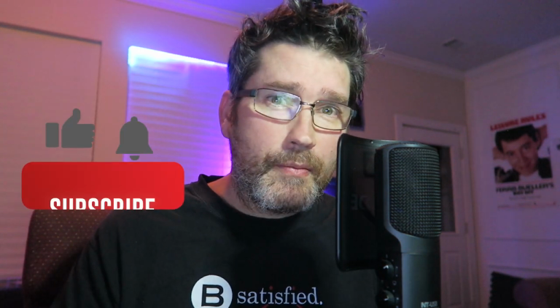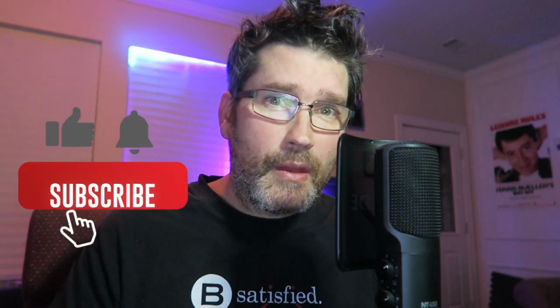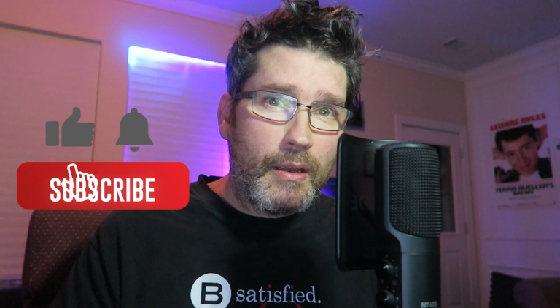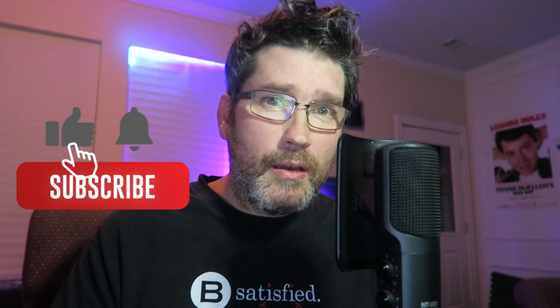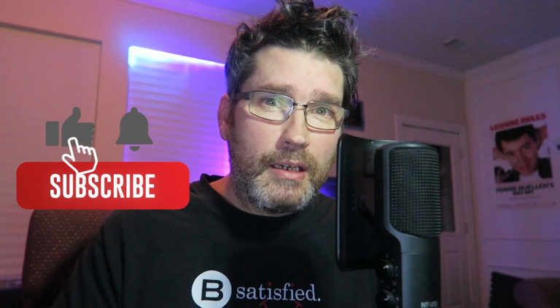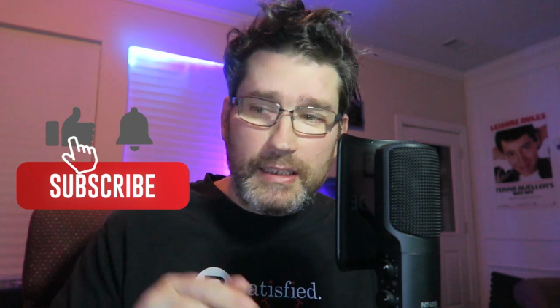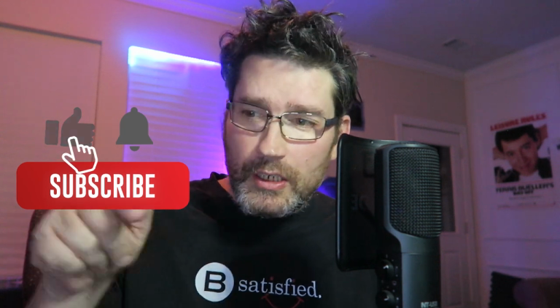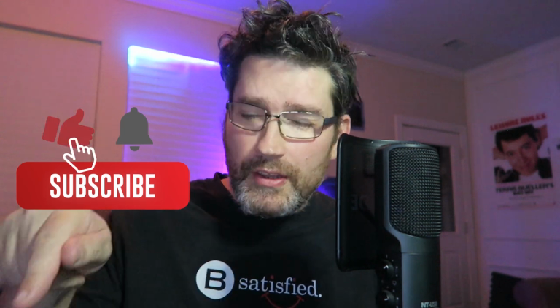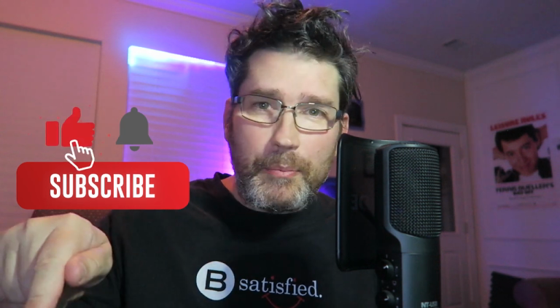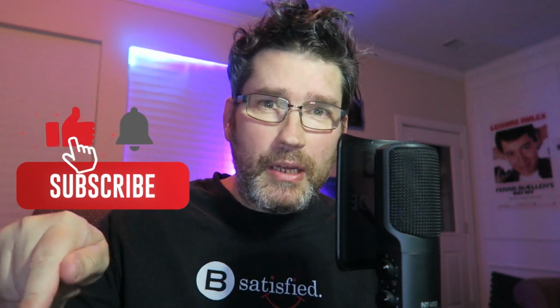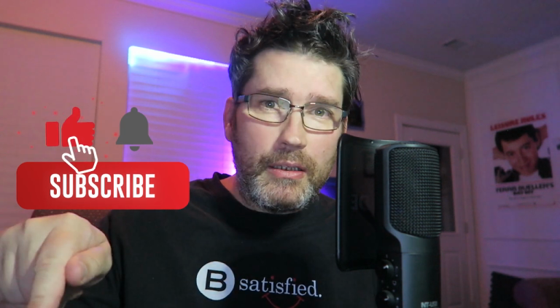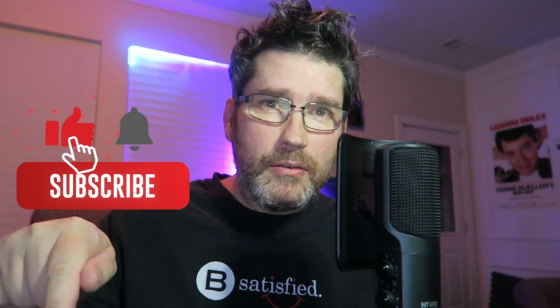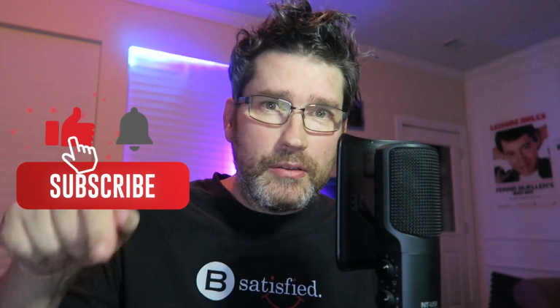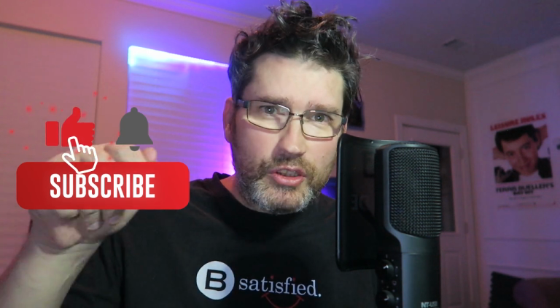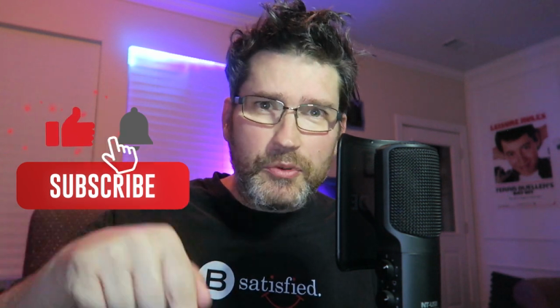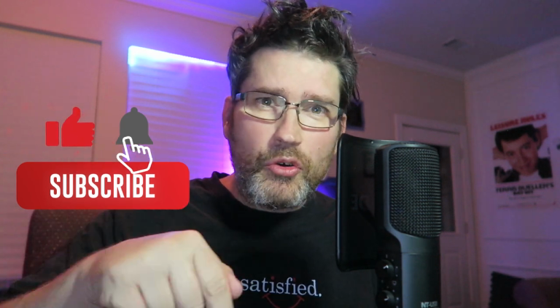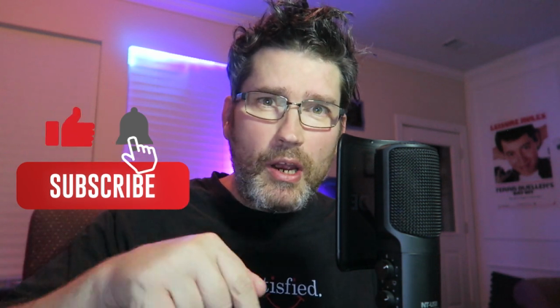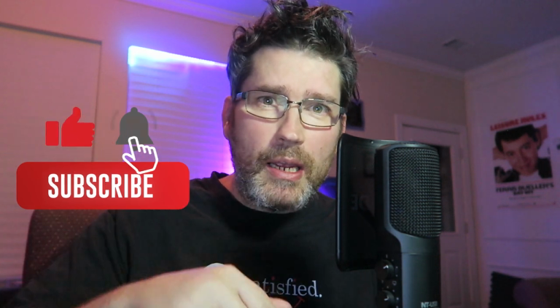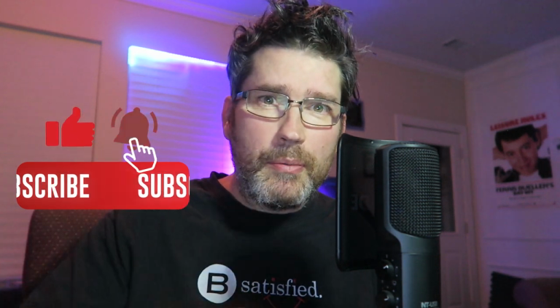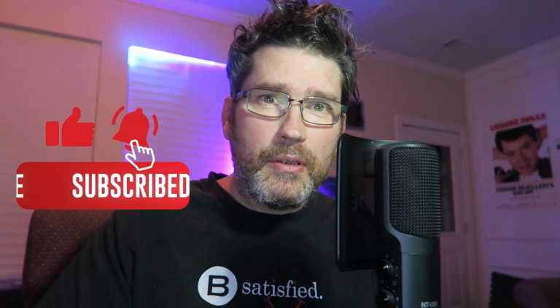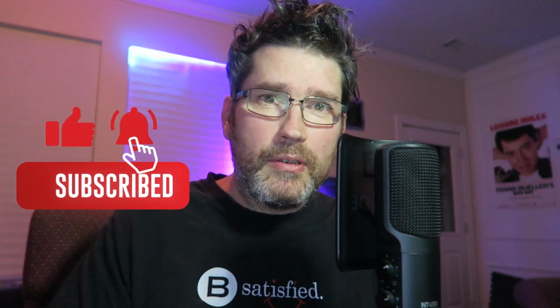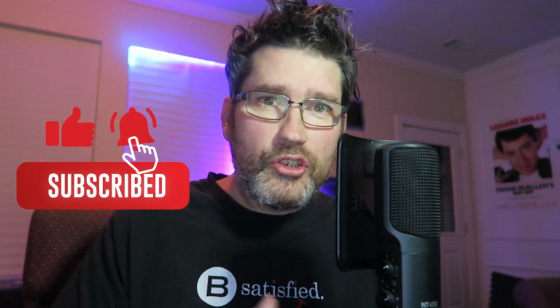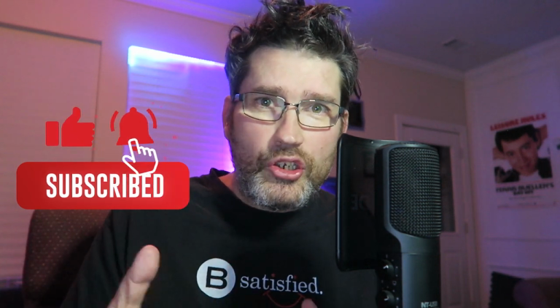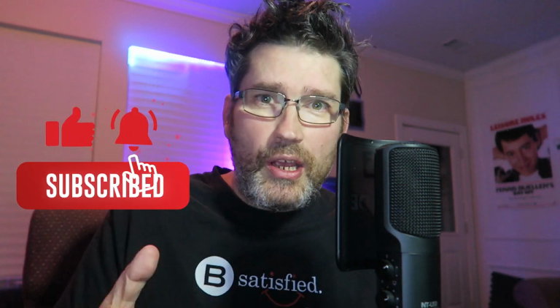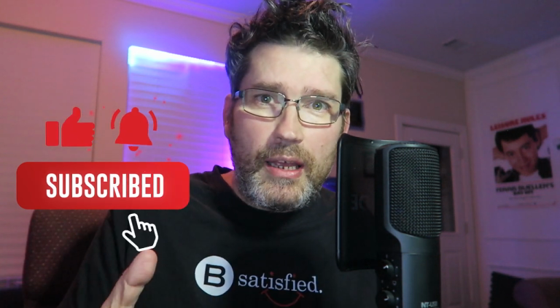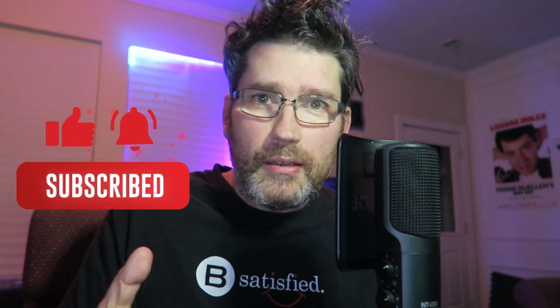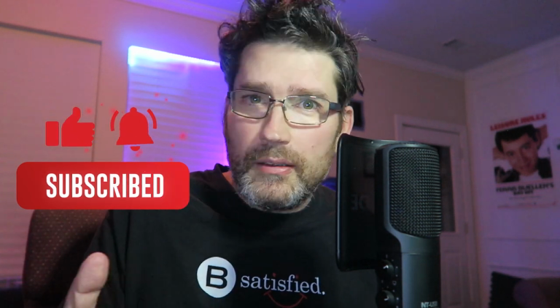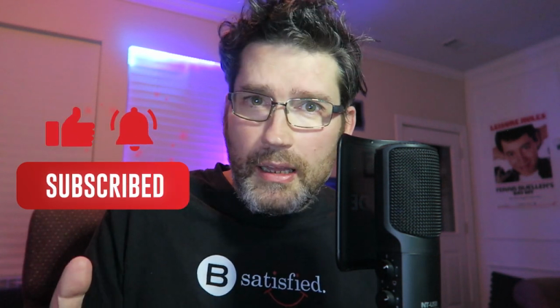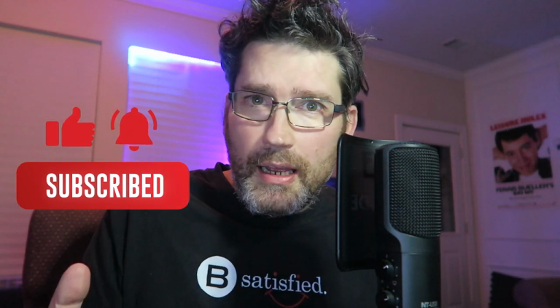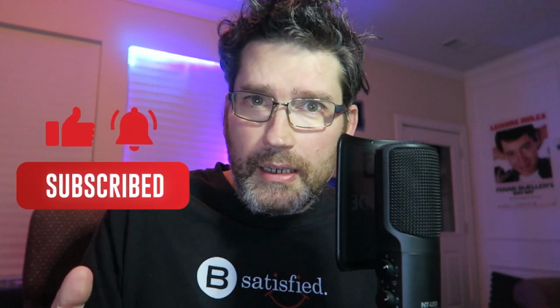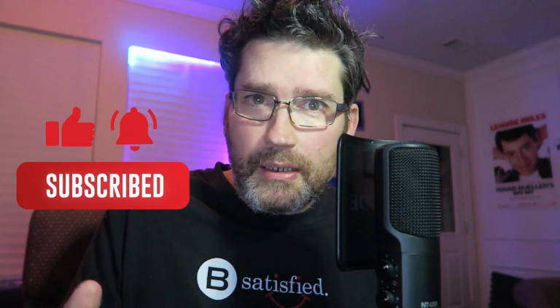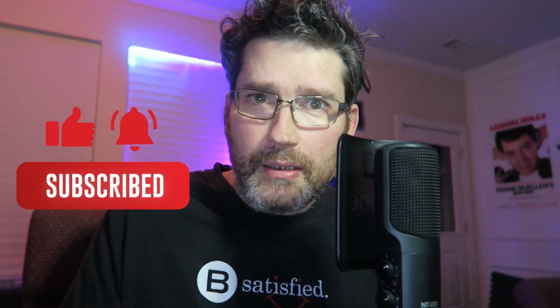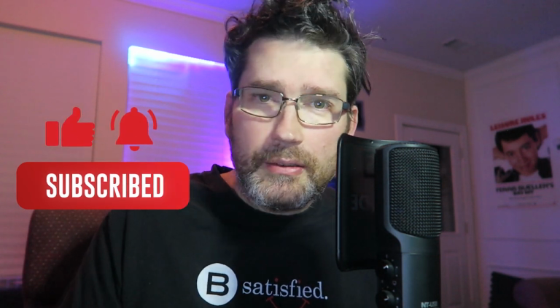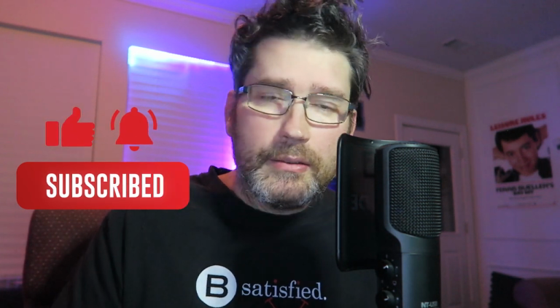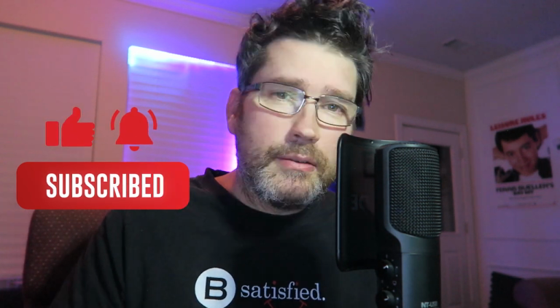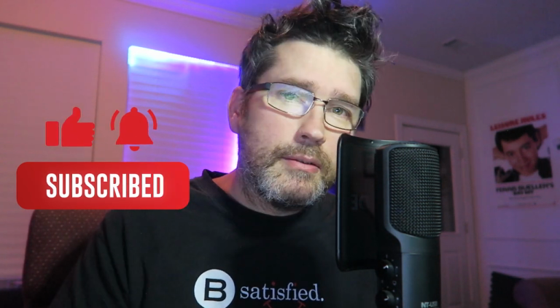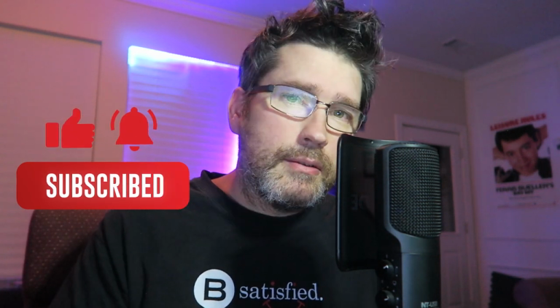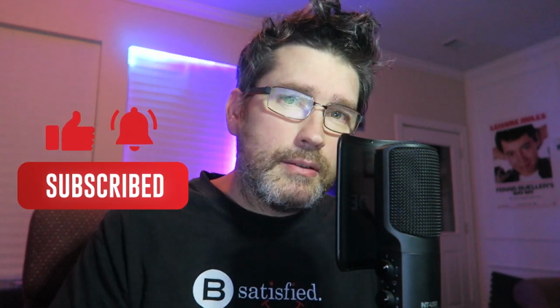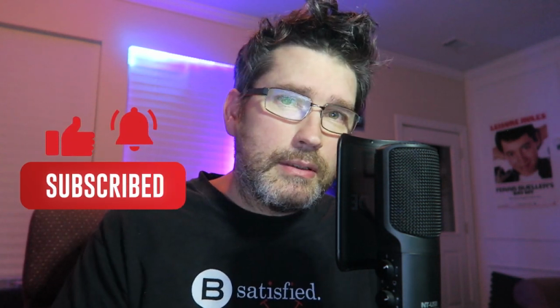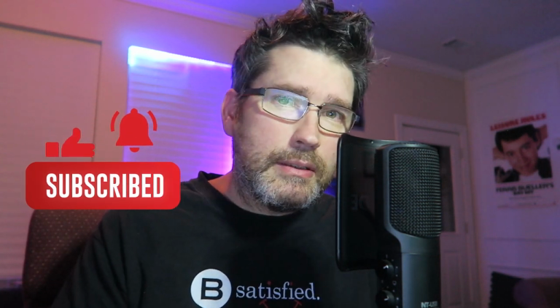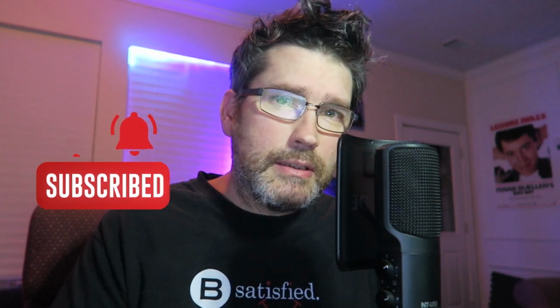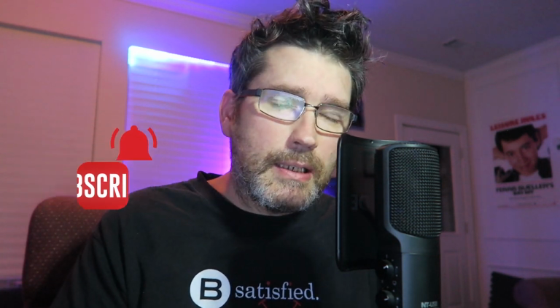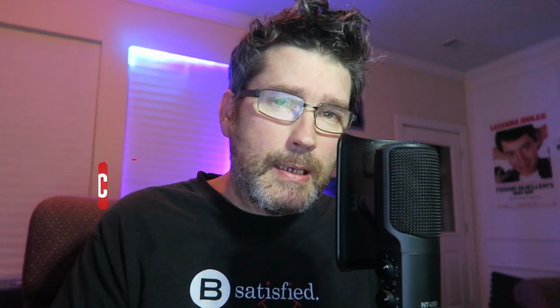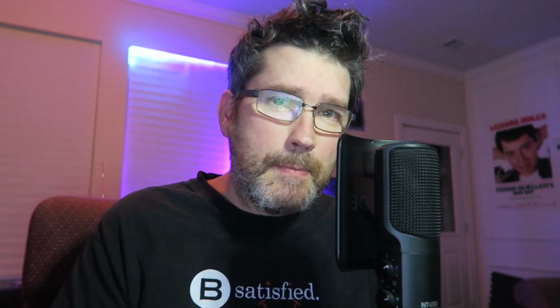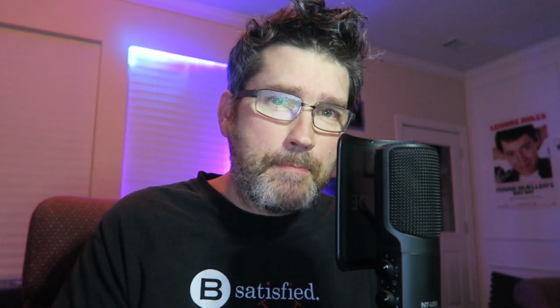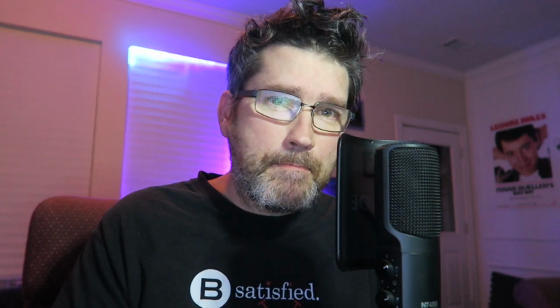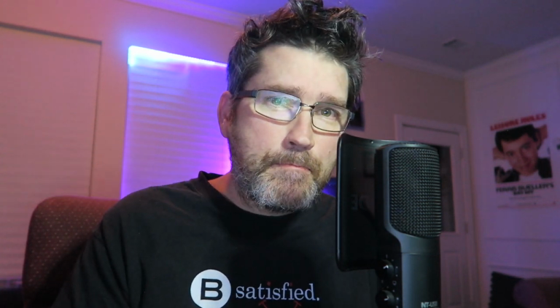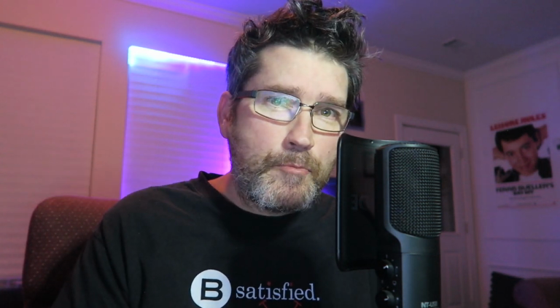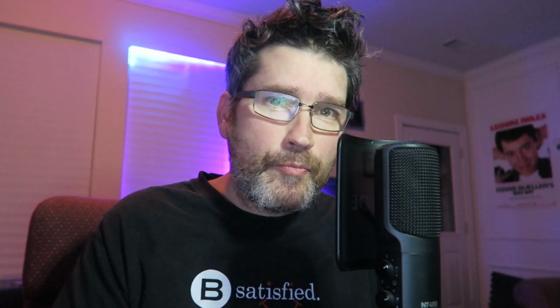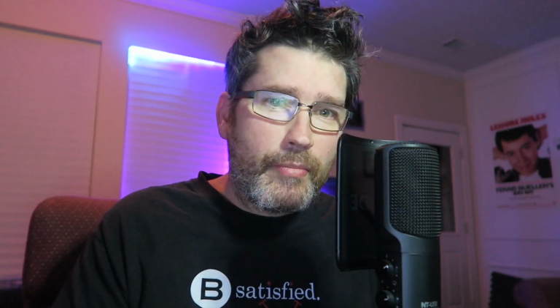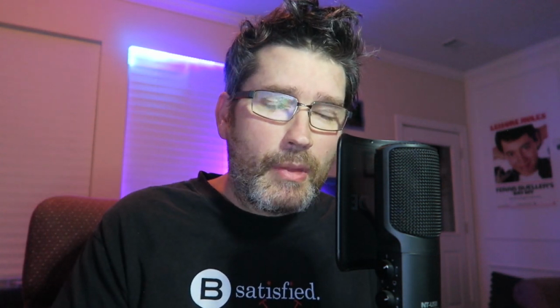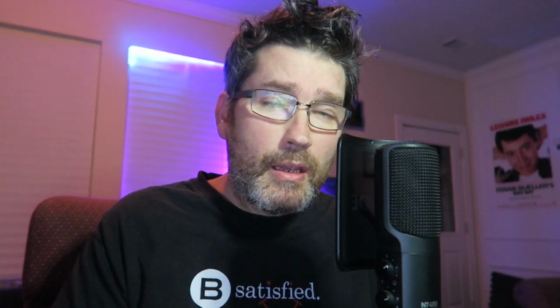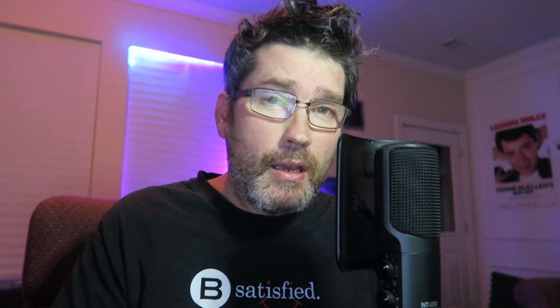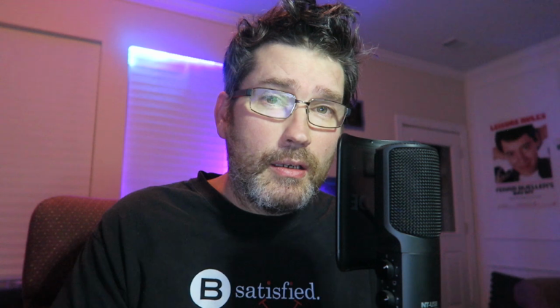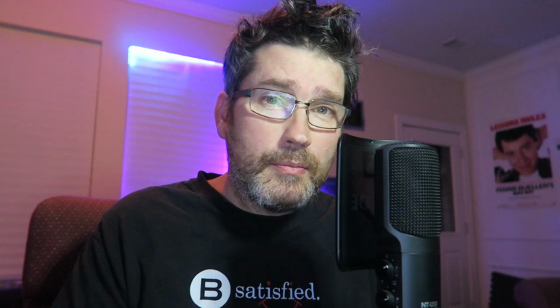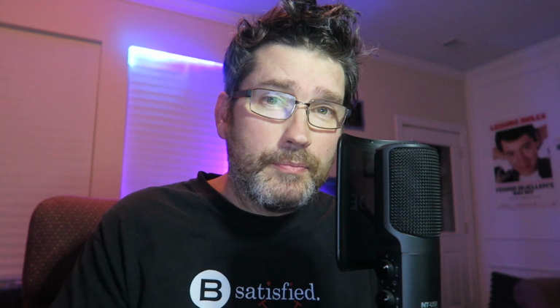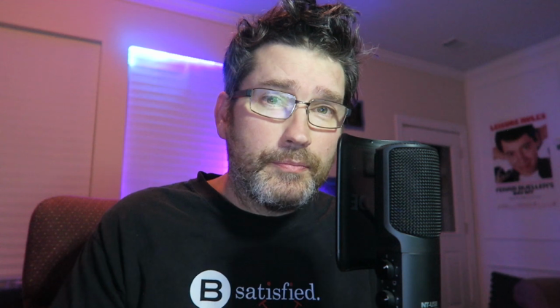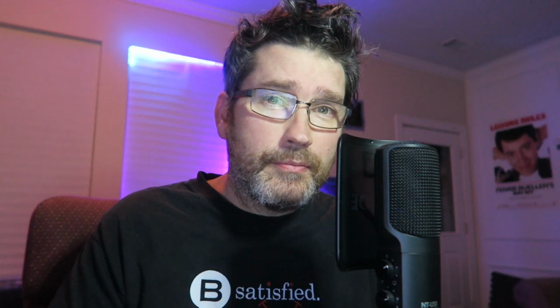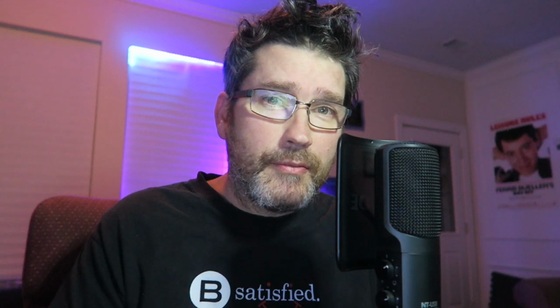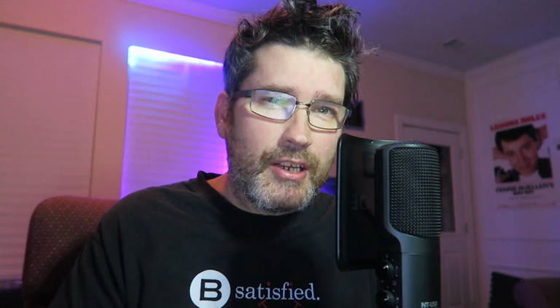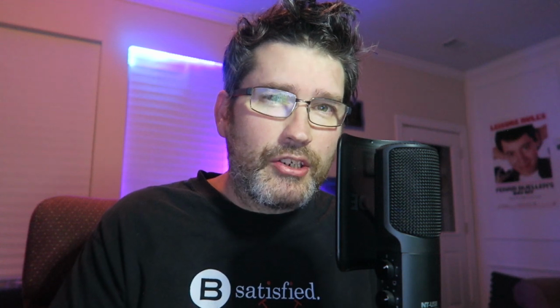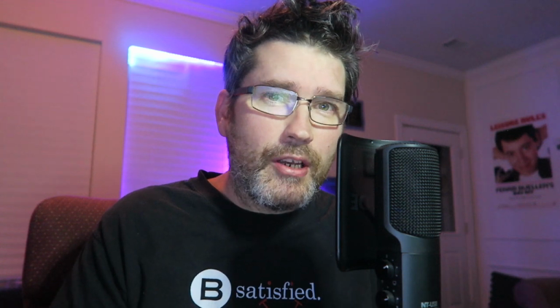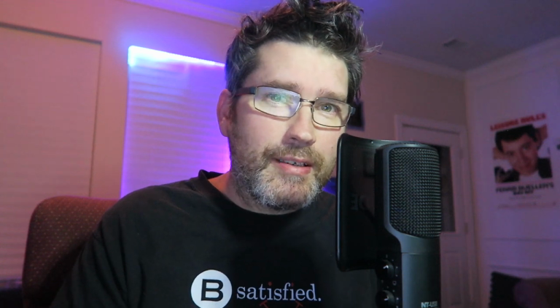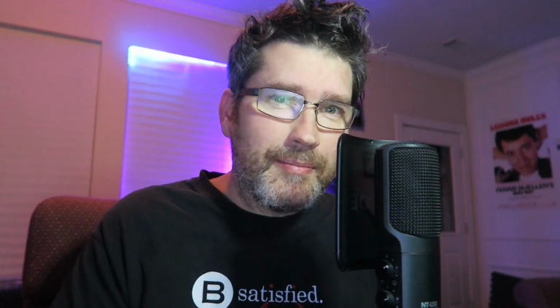Click on that bell, subscribe, share, like, and thanks guys.